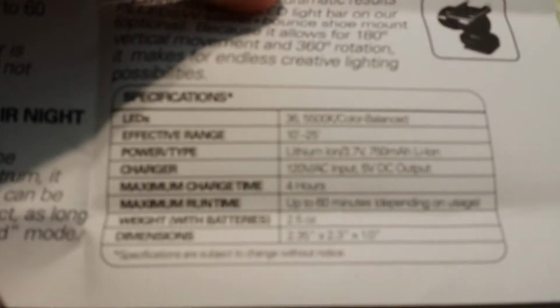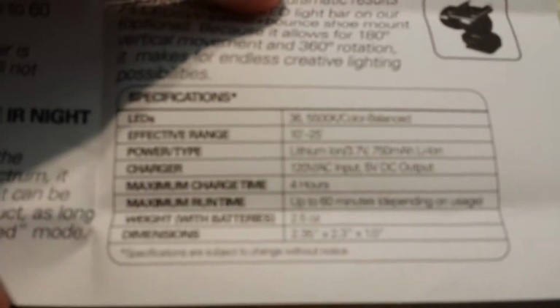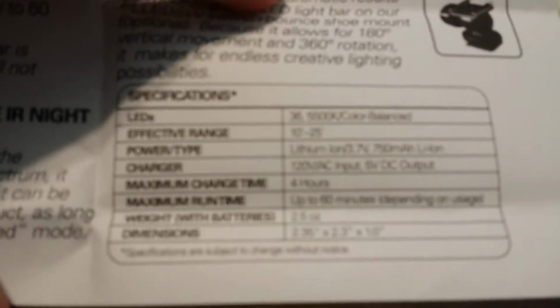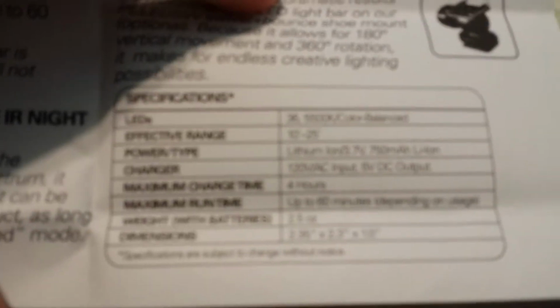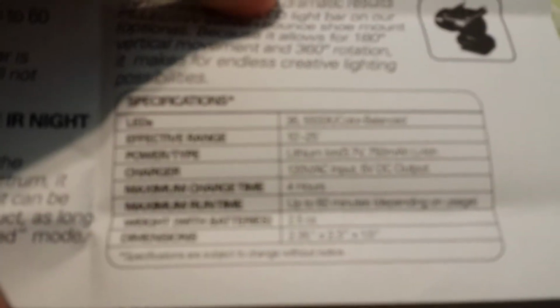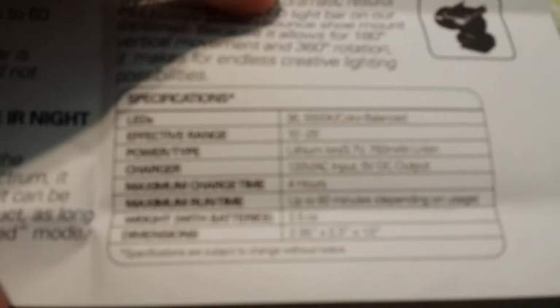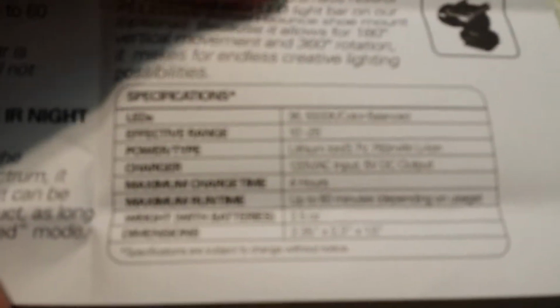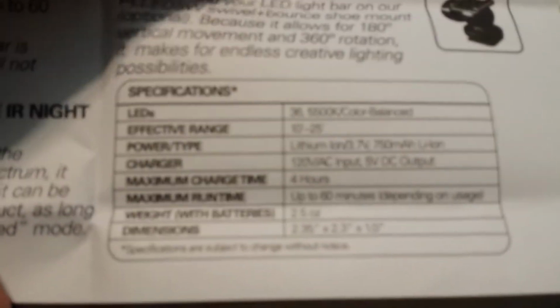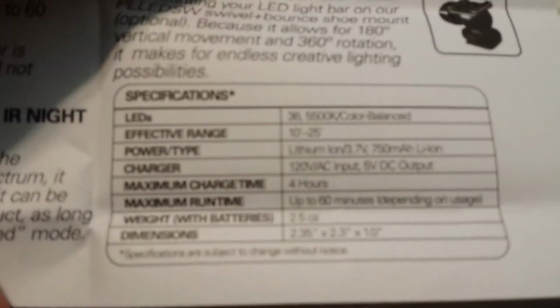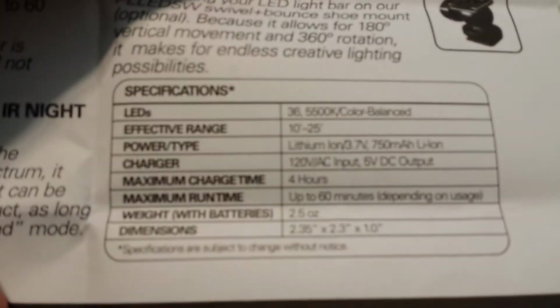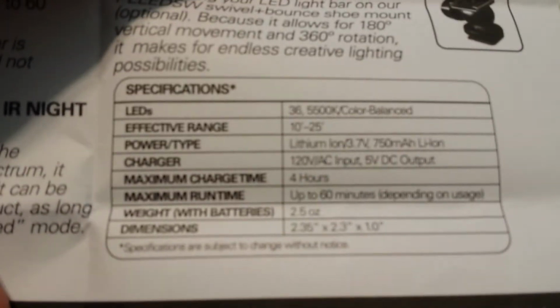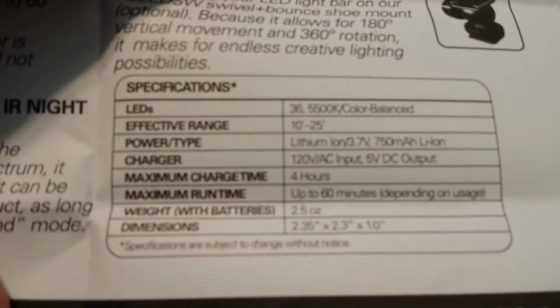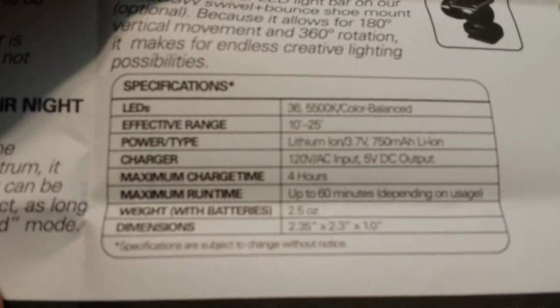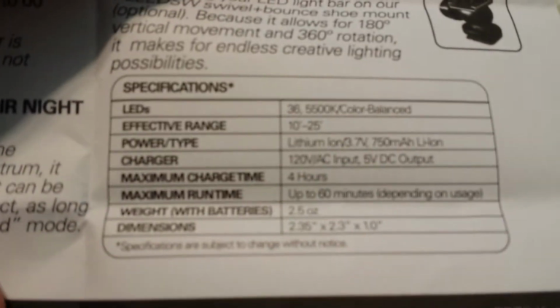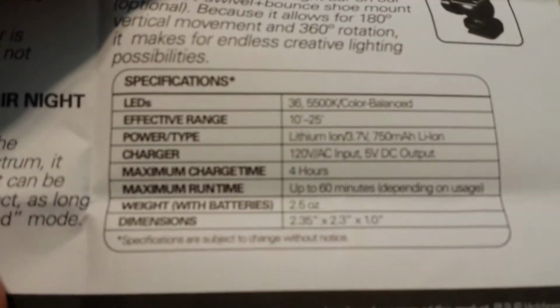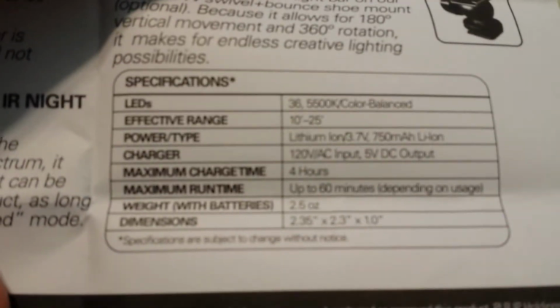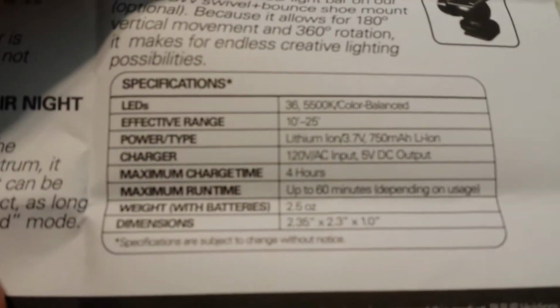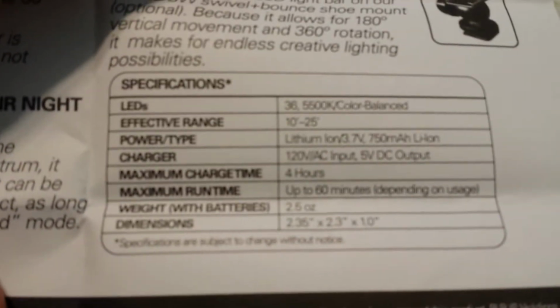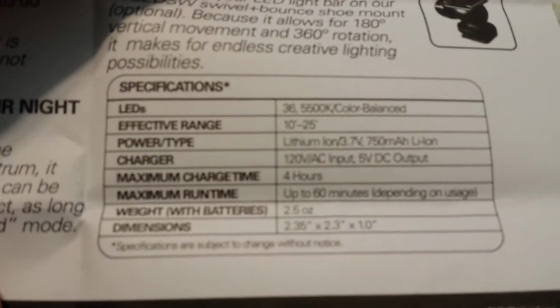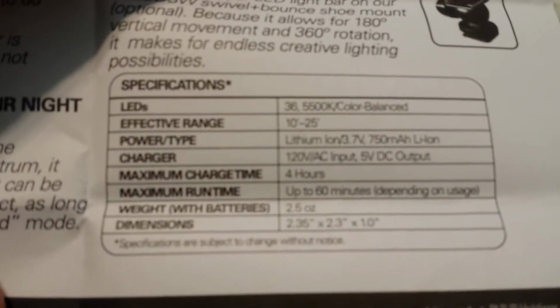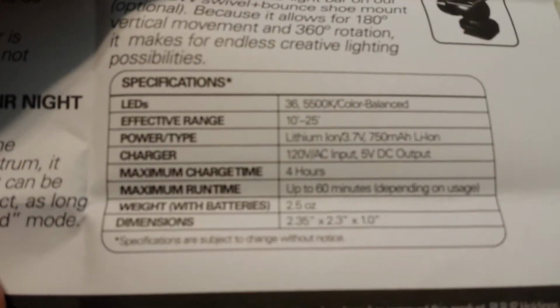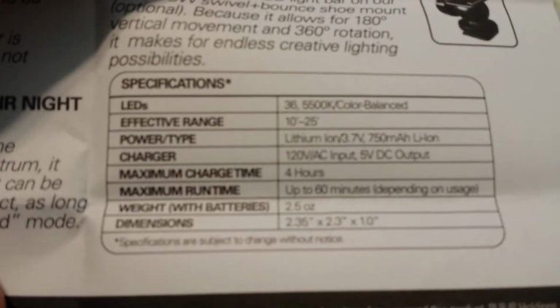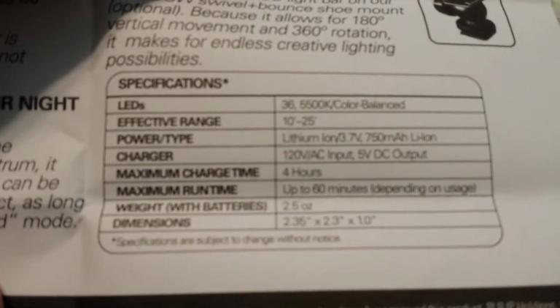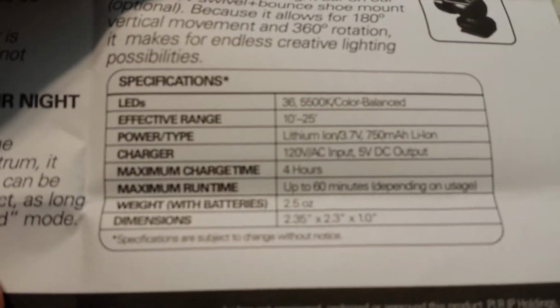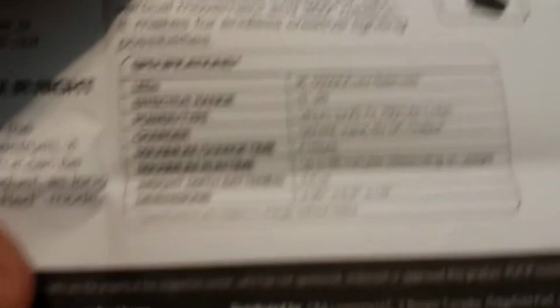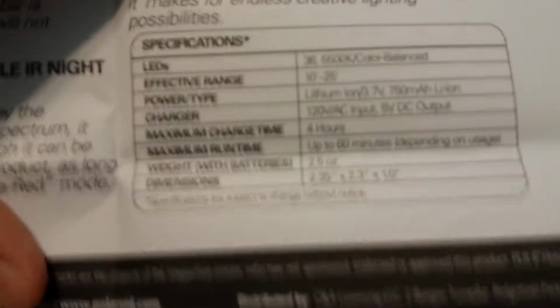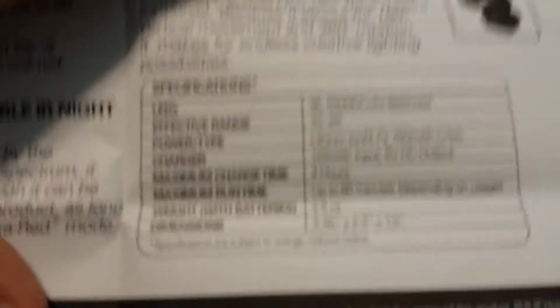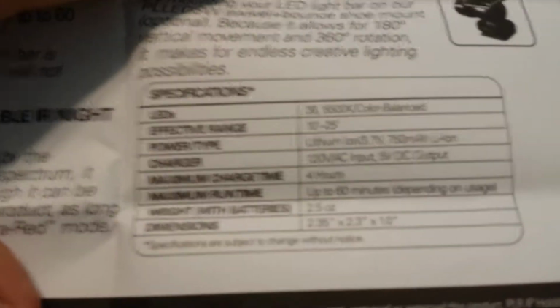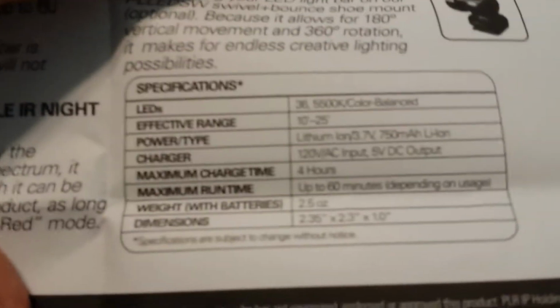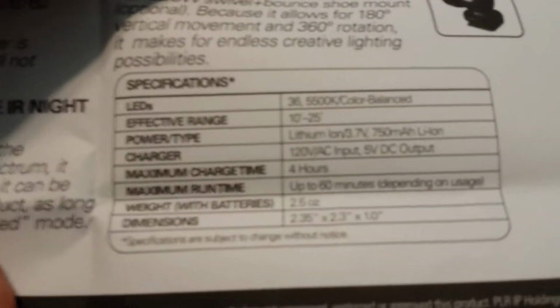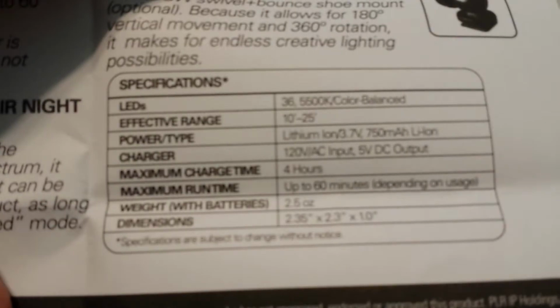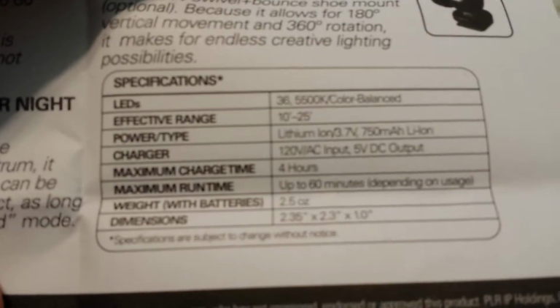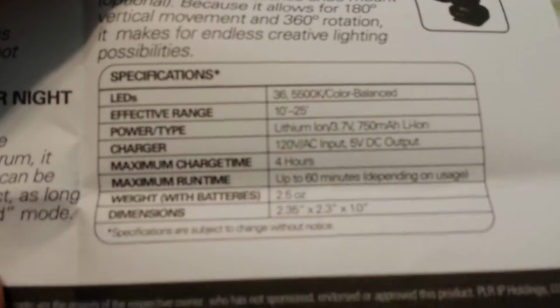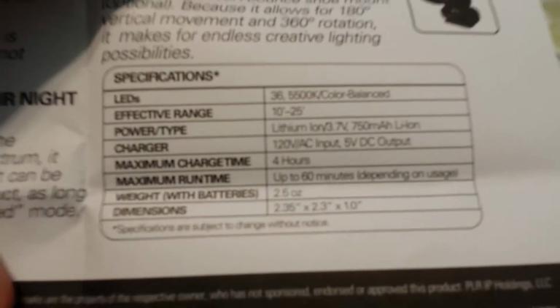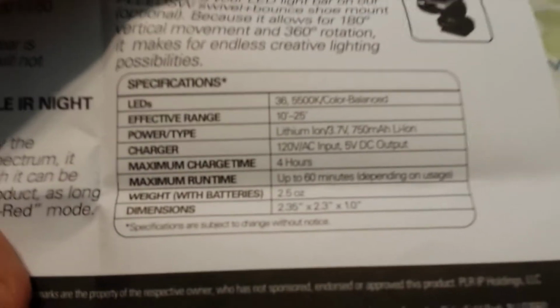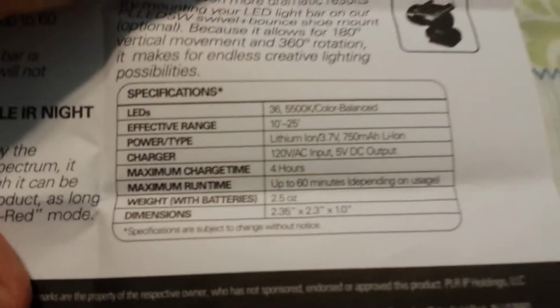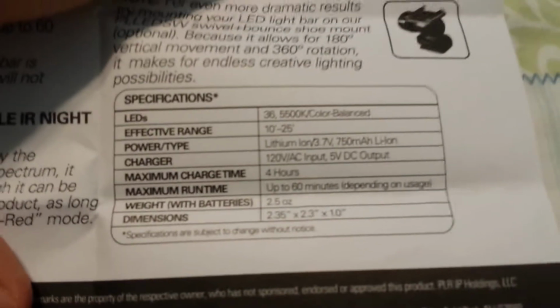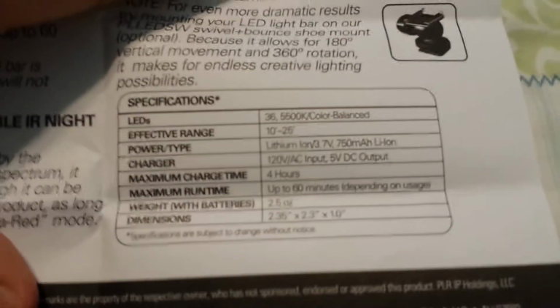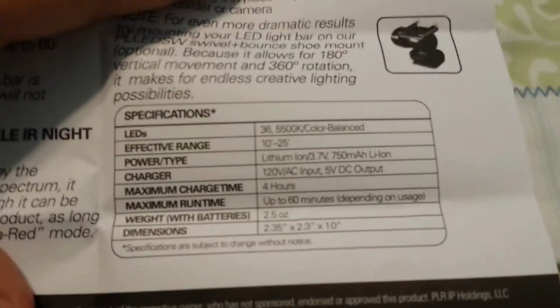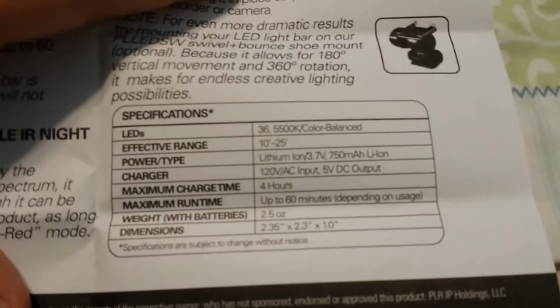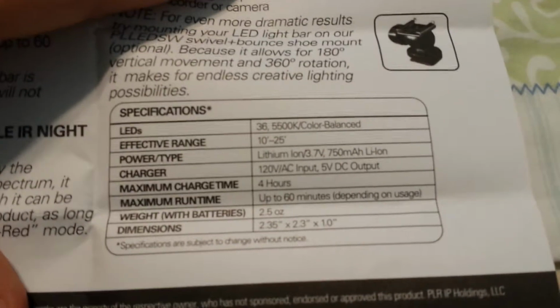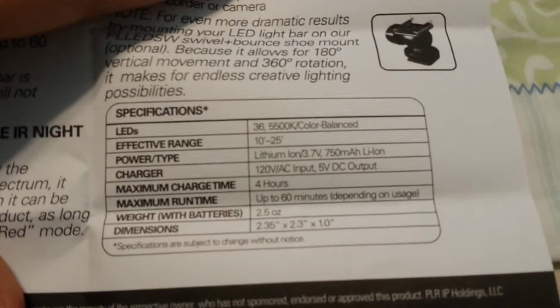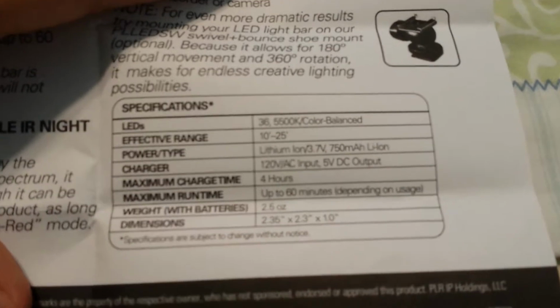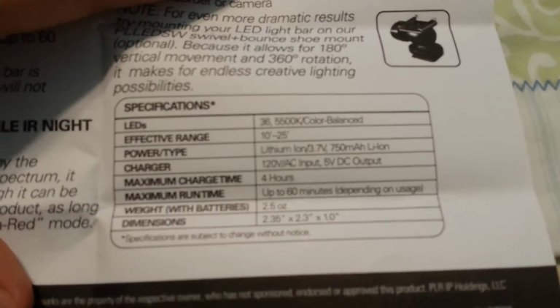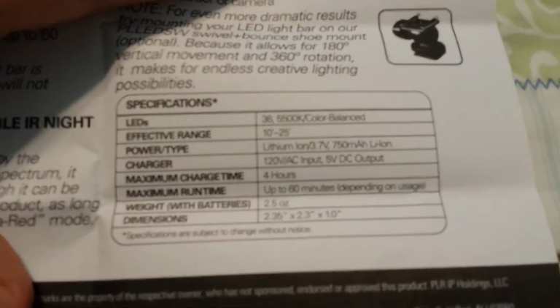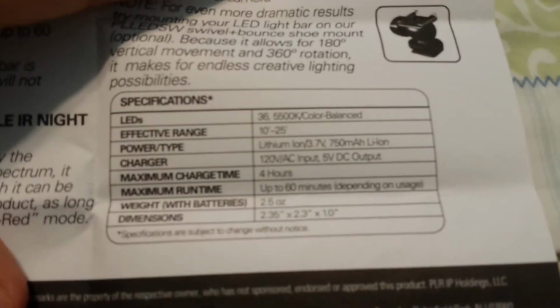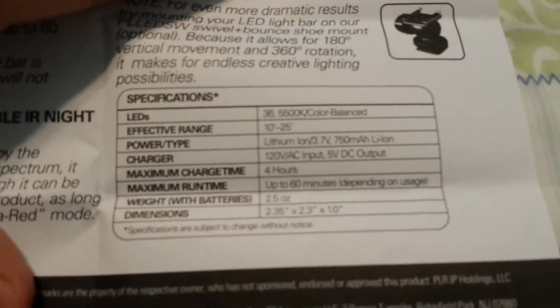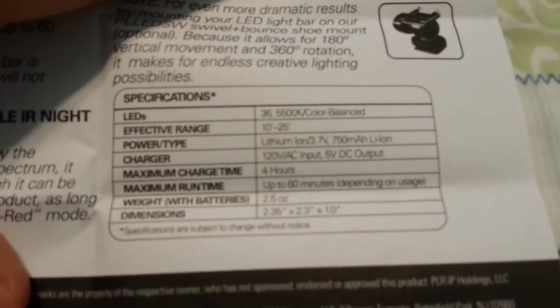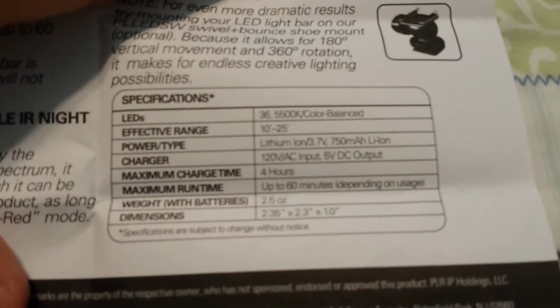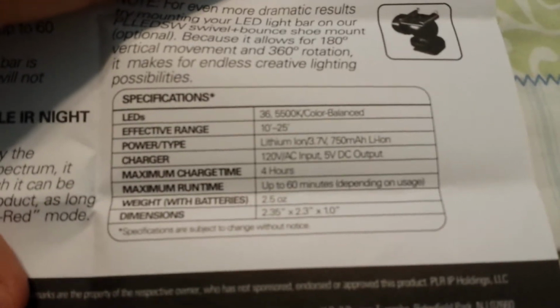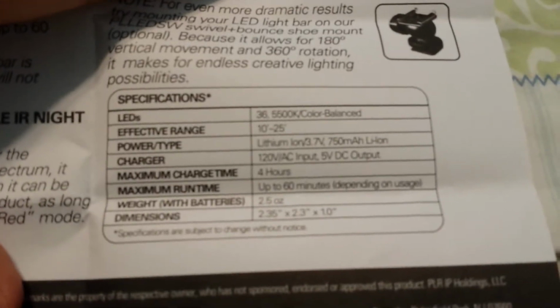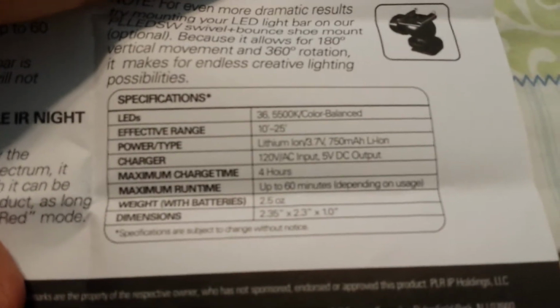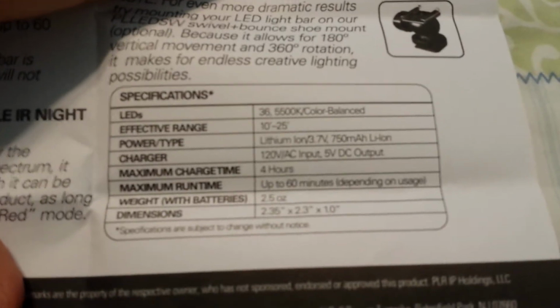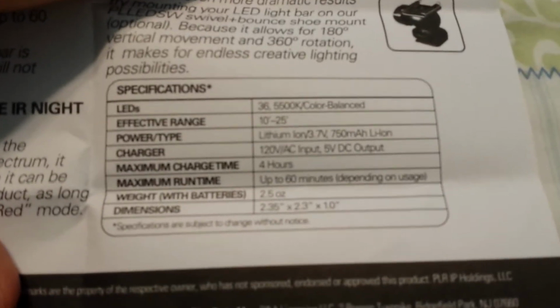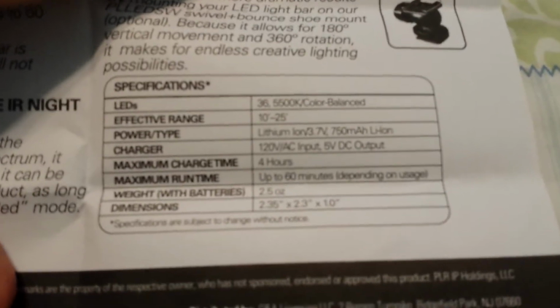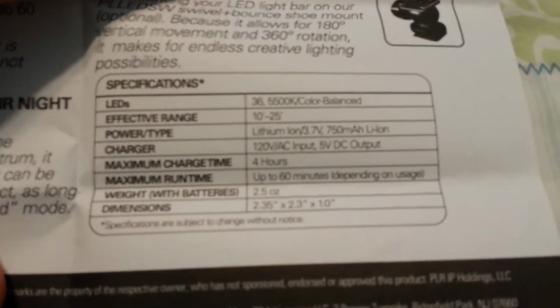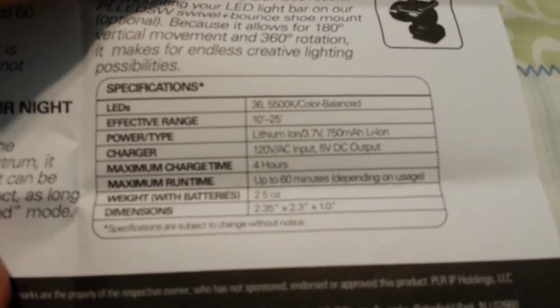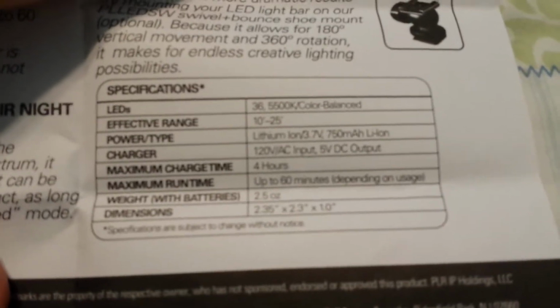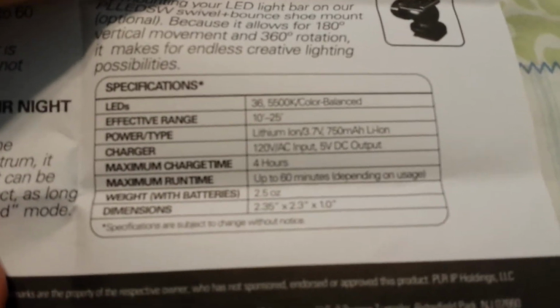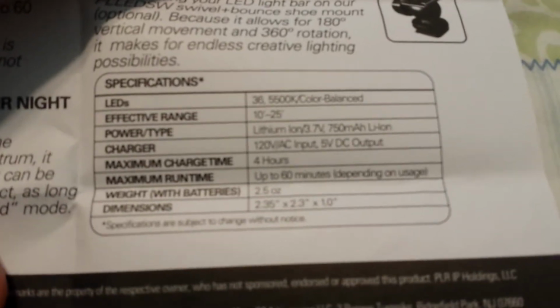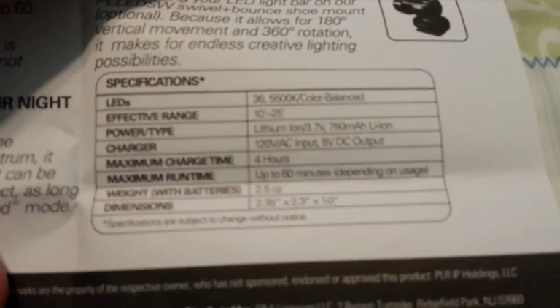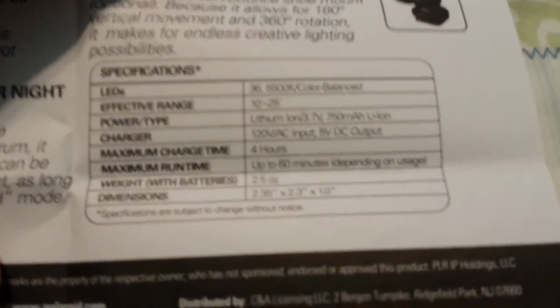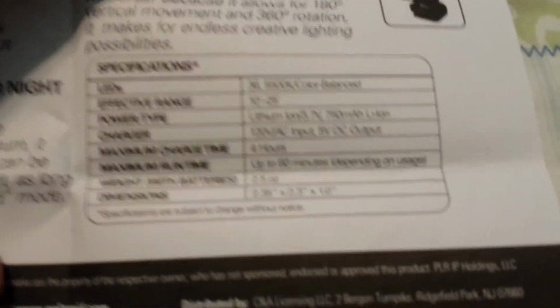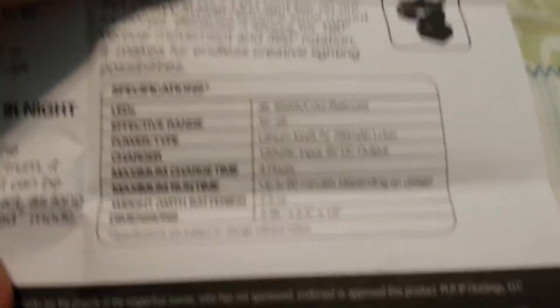The effective range is 10 to 25 feet, which isn't really that bad.